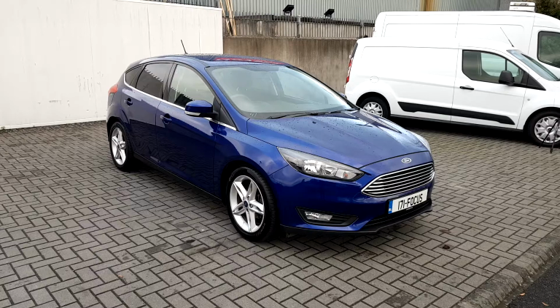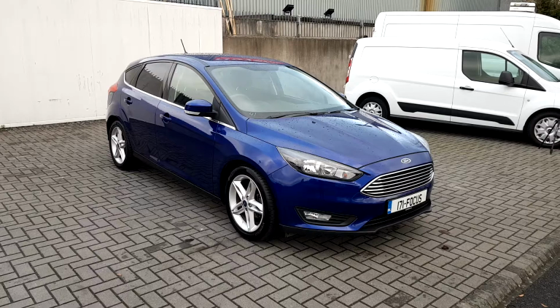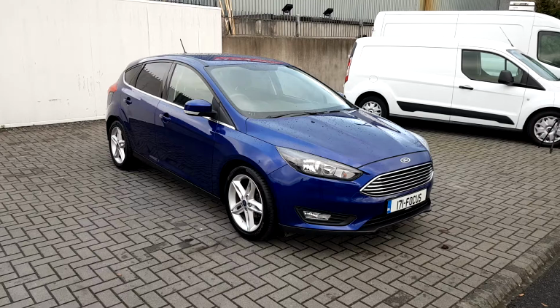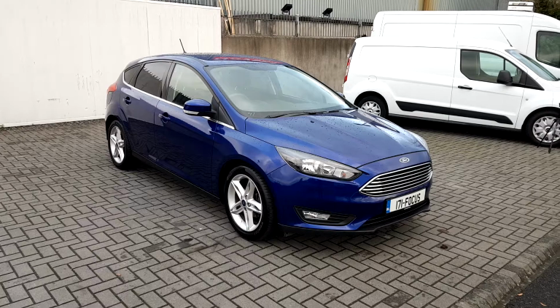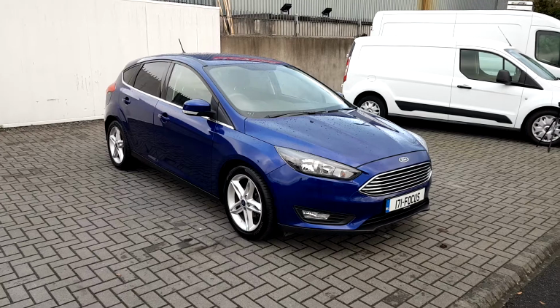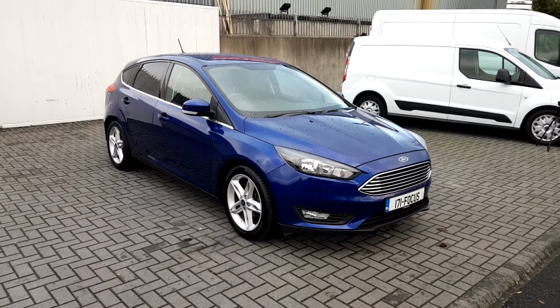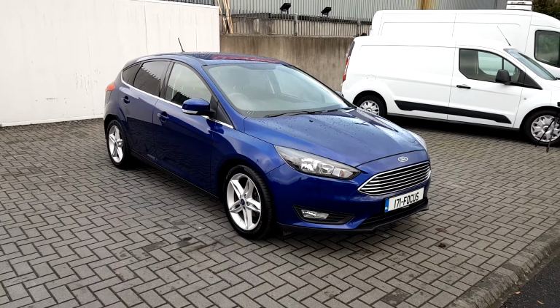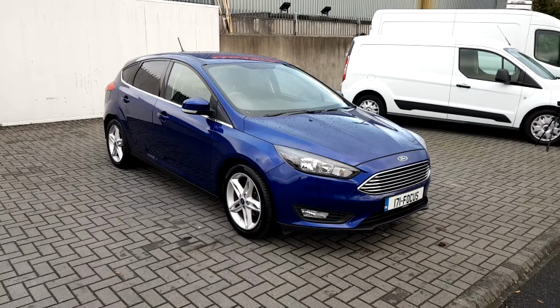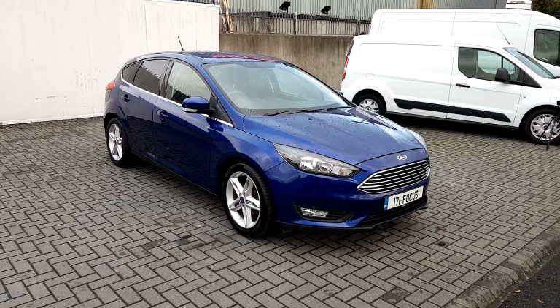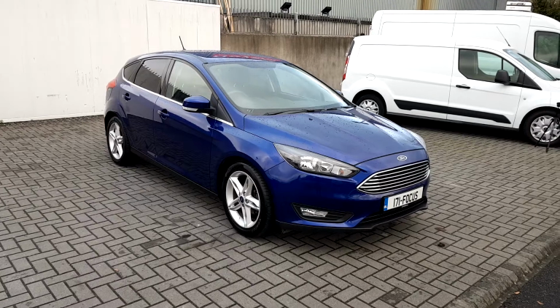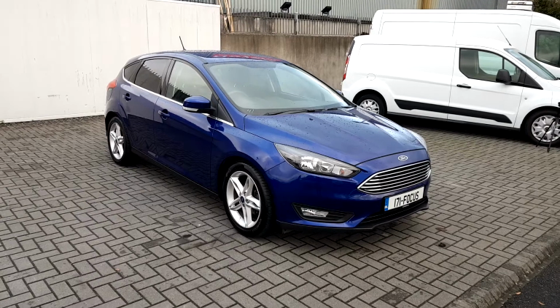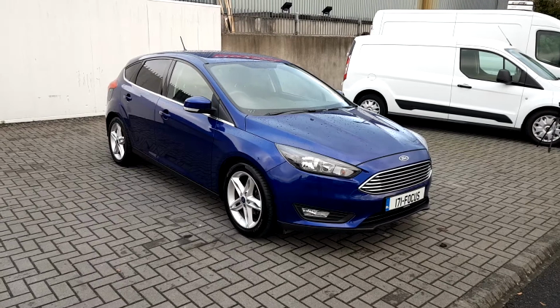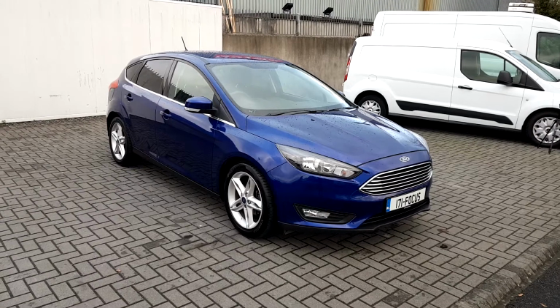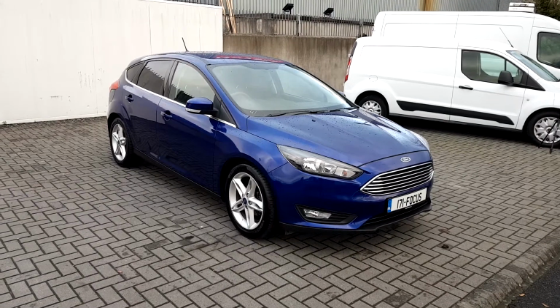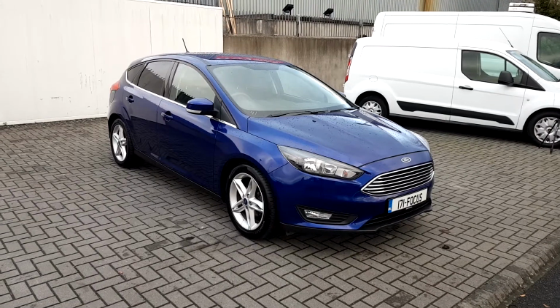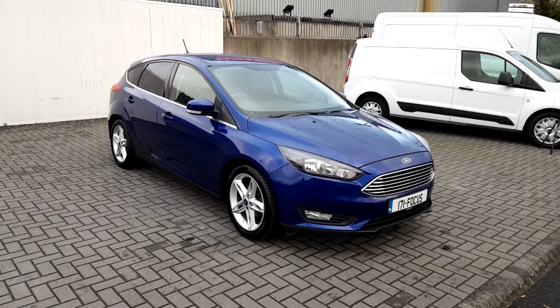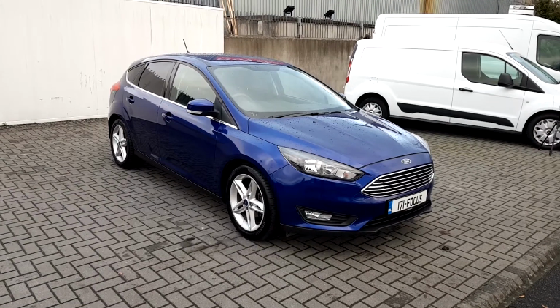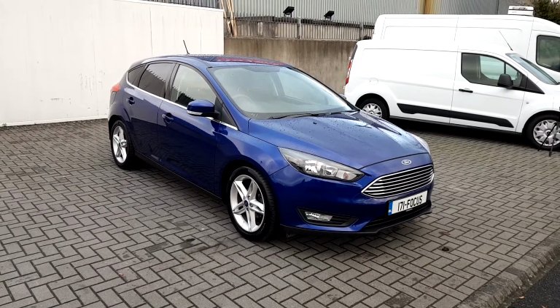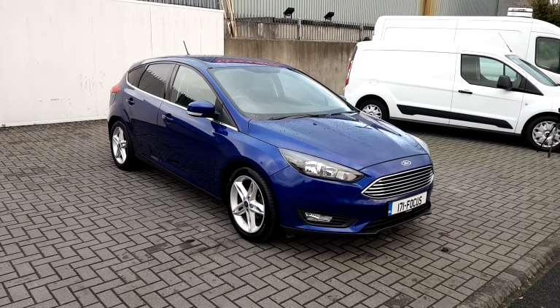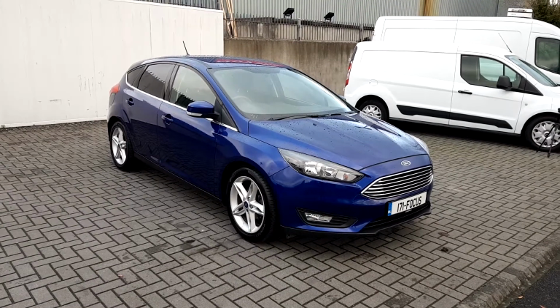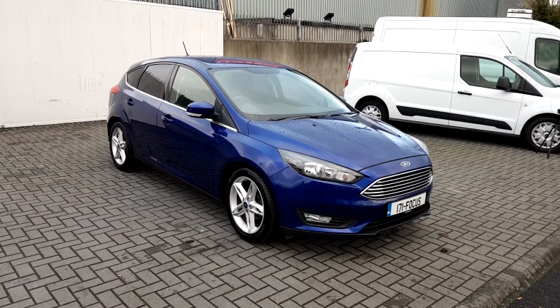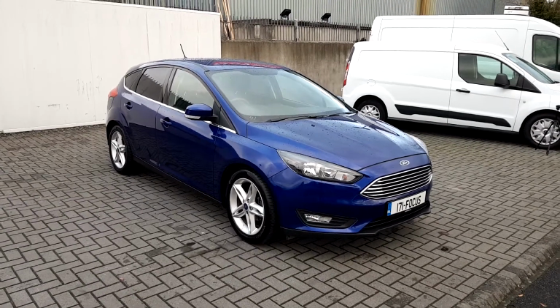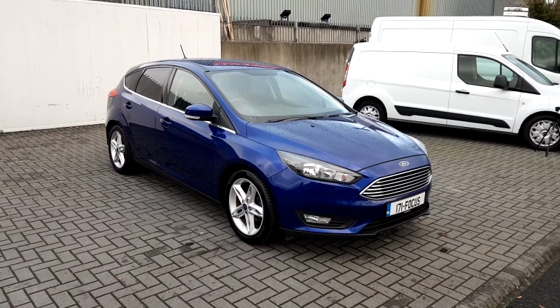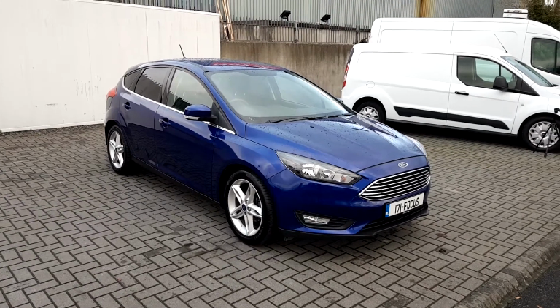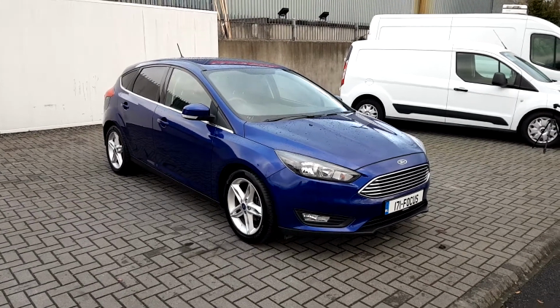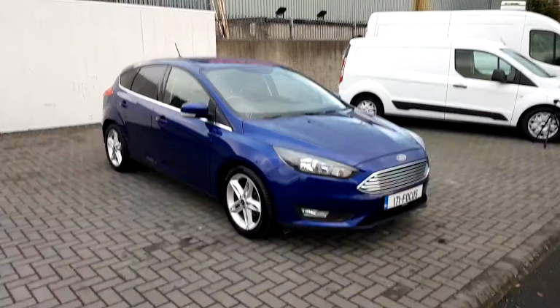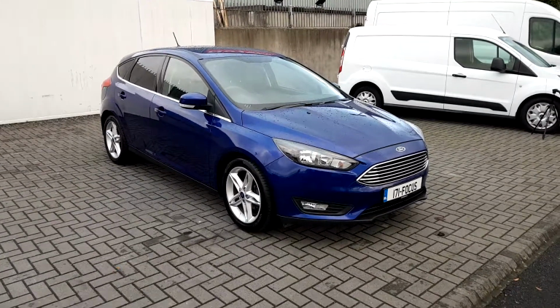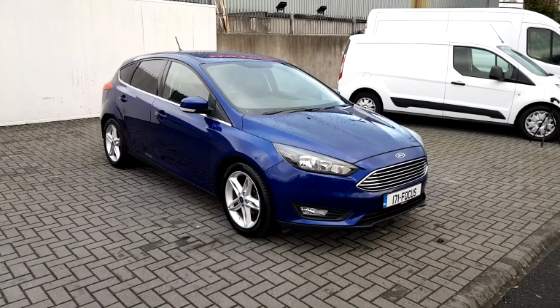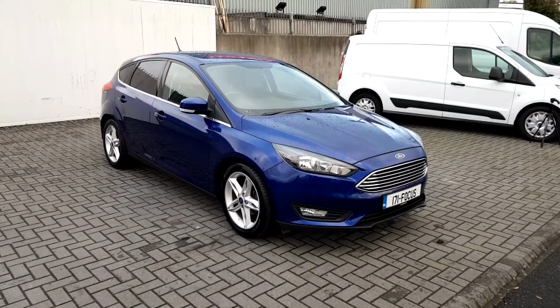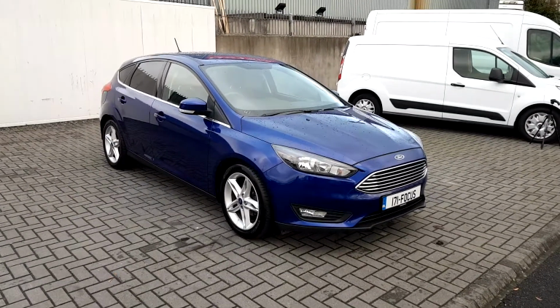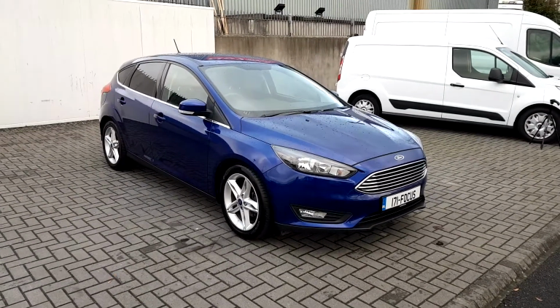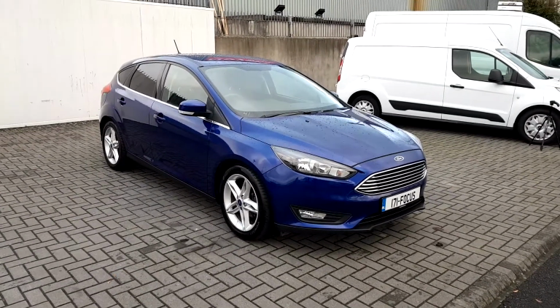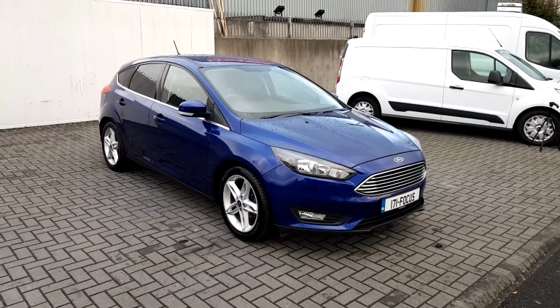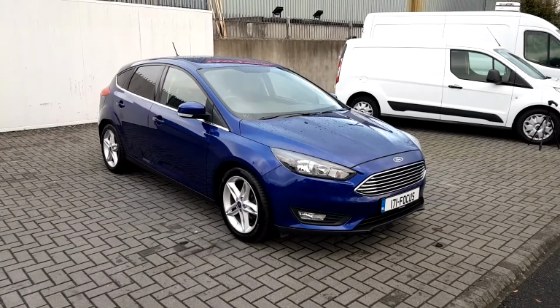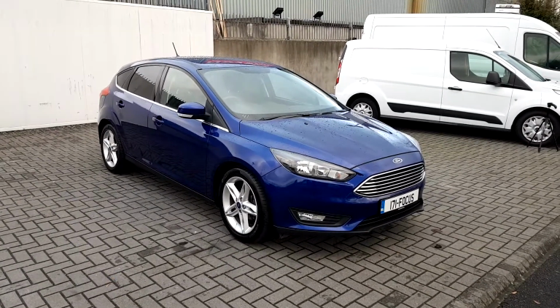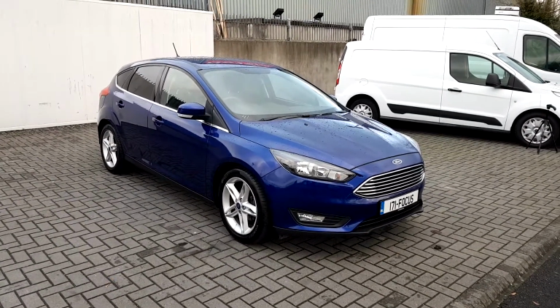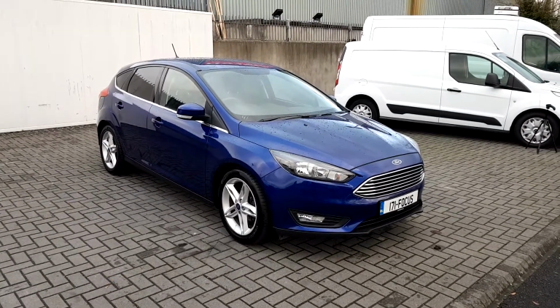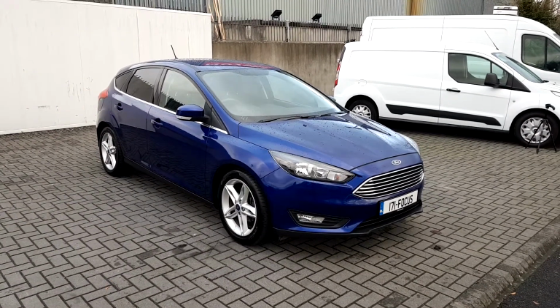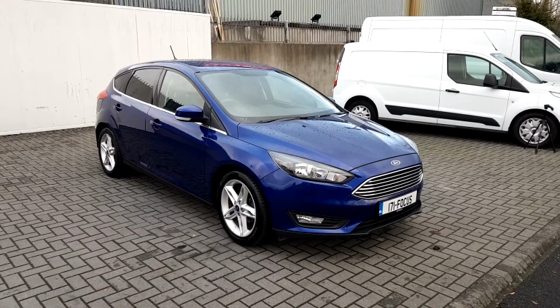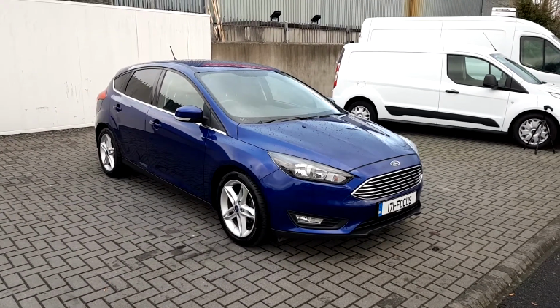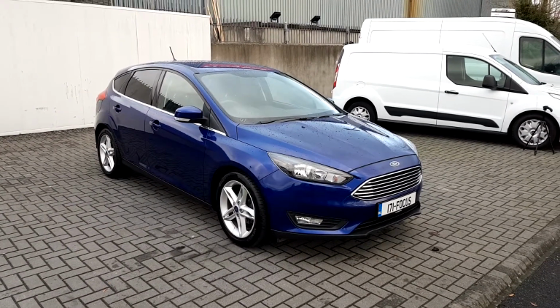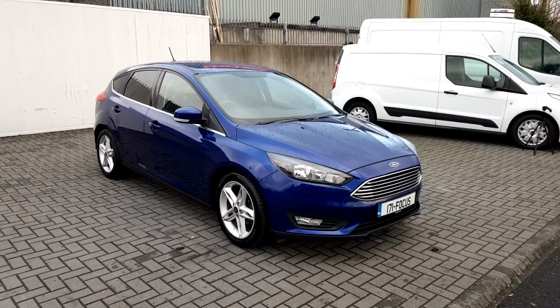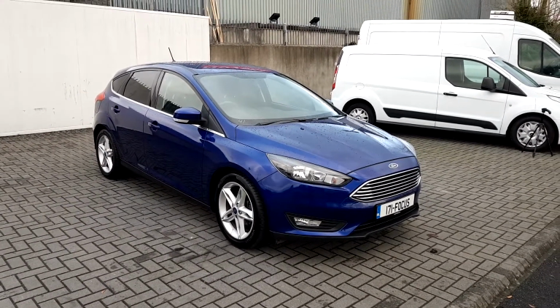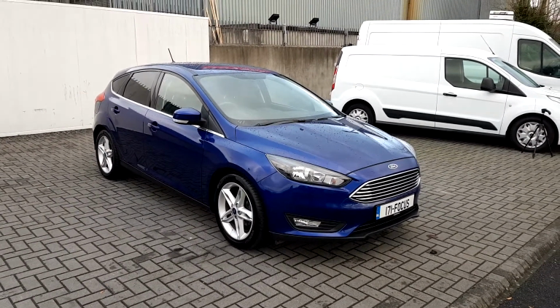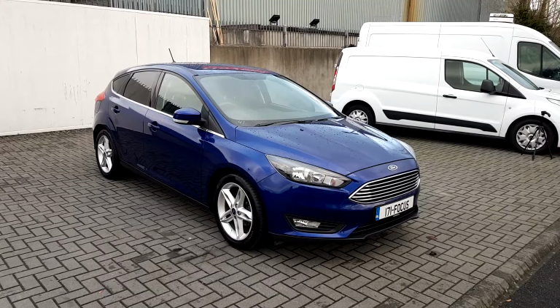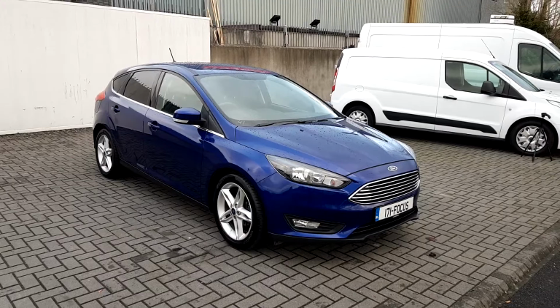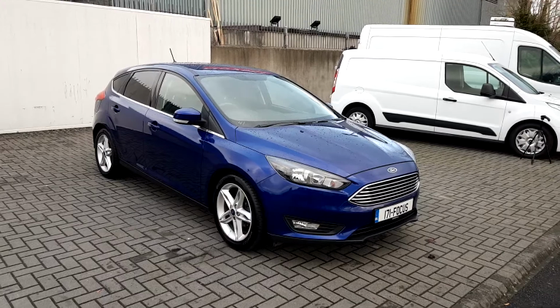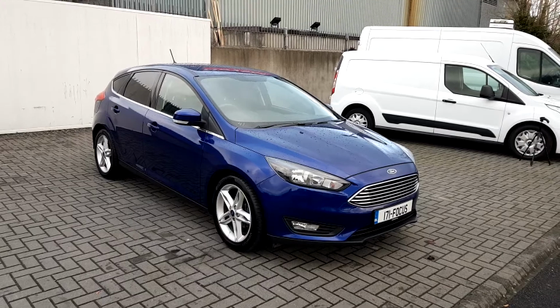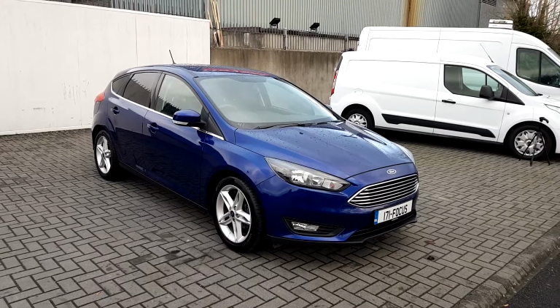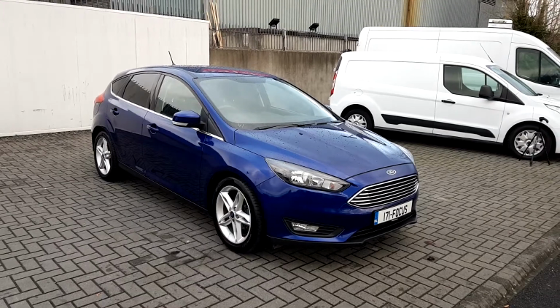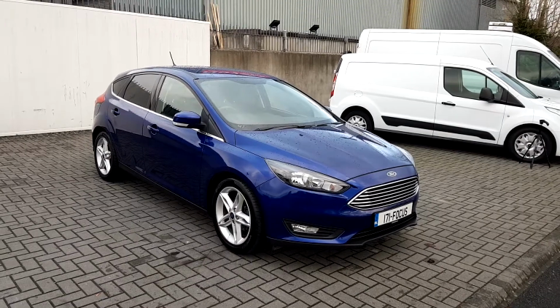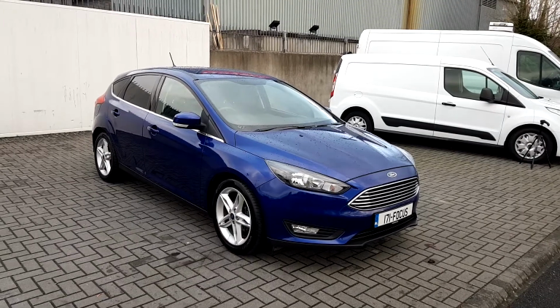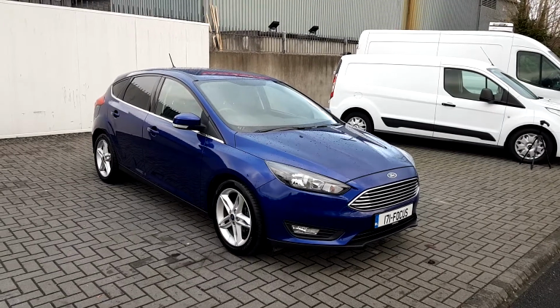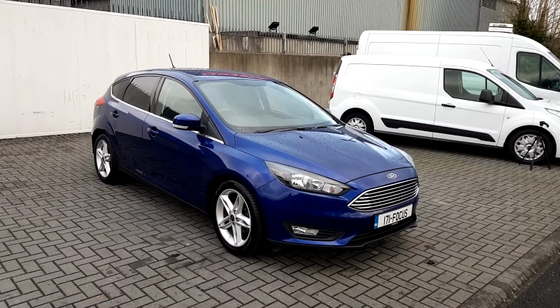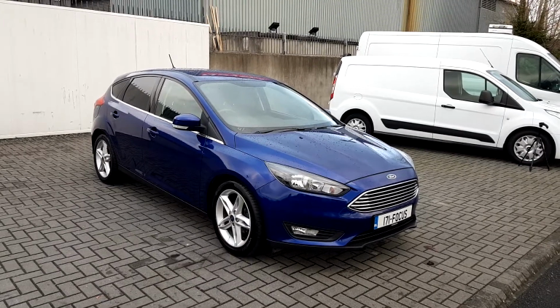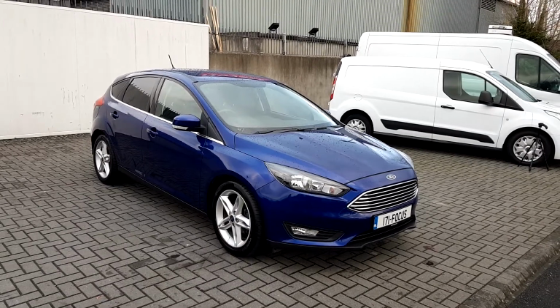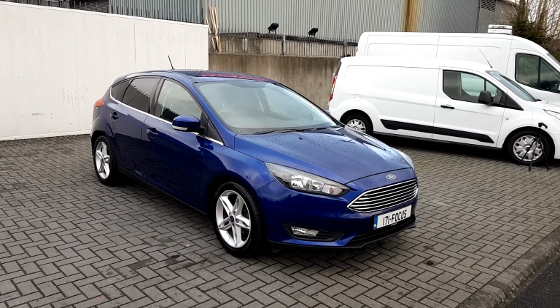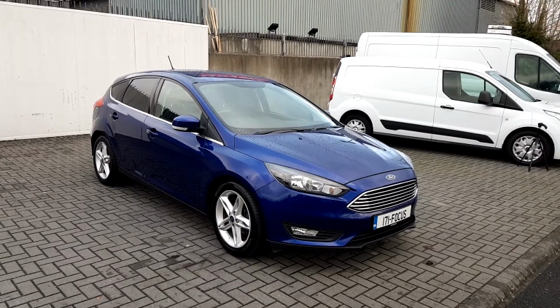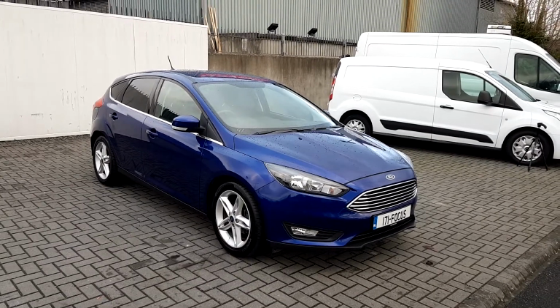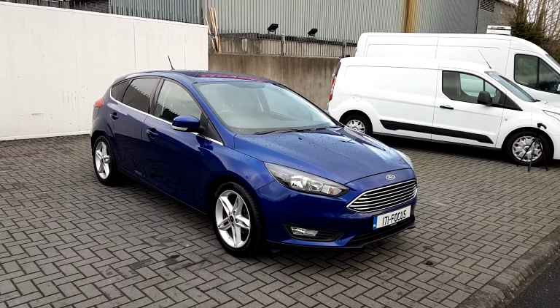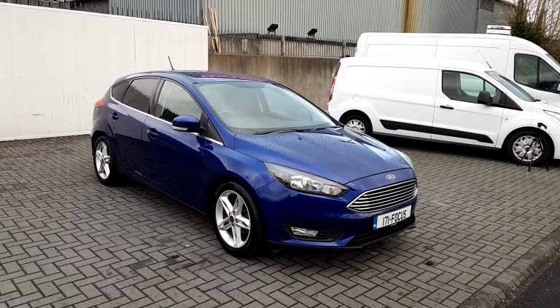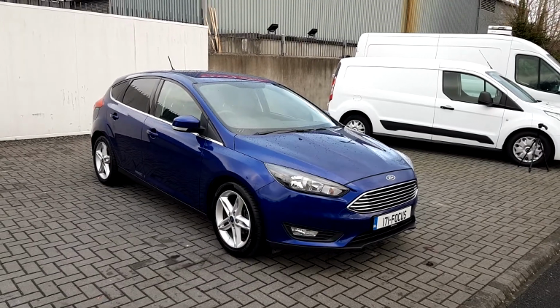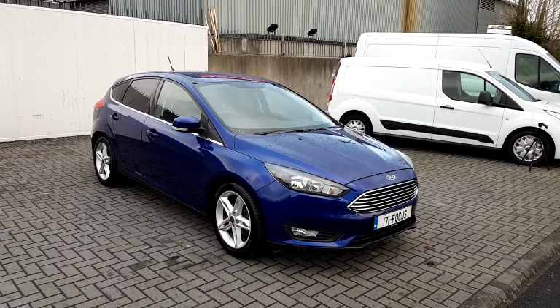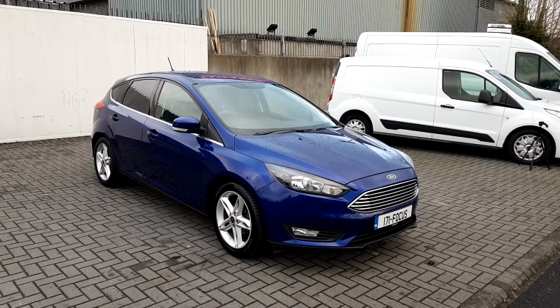Welcome to Jodofy Ford. Today we are looking at a Ford Focus ZTEC 1.0L EcoBoost Petrol Manual Transmission.